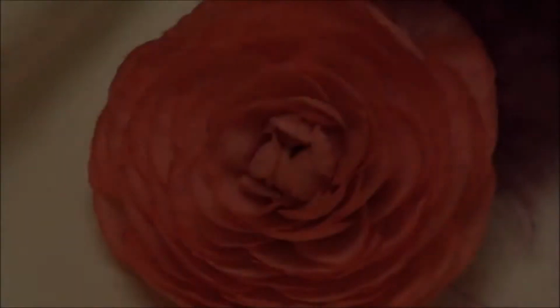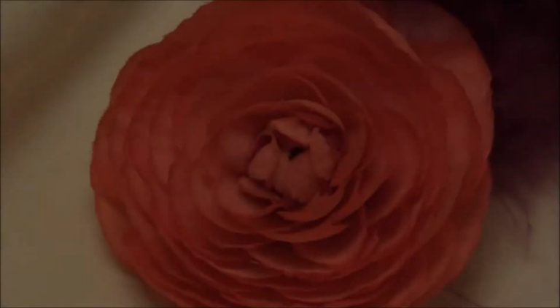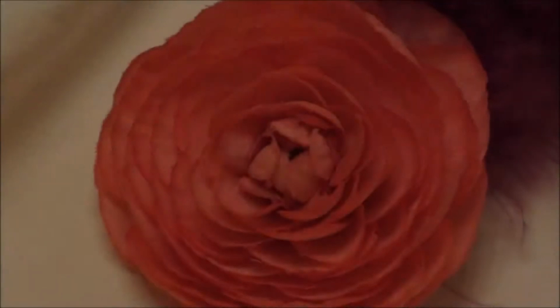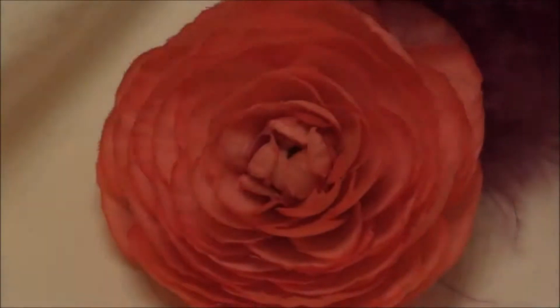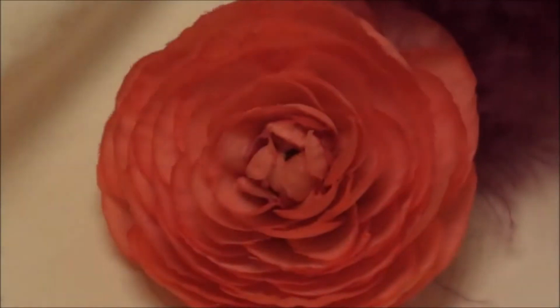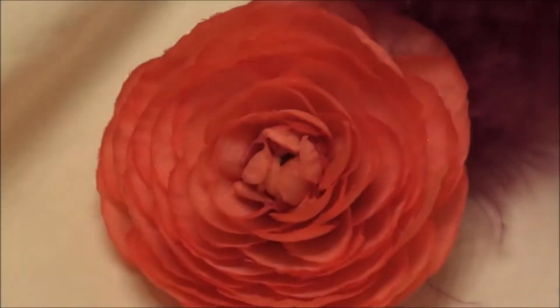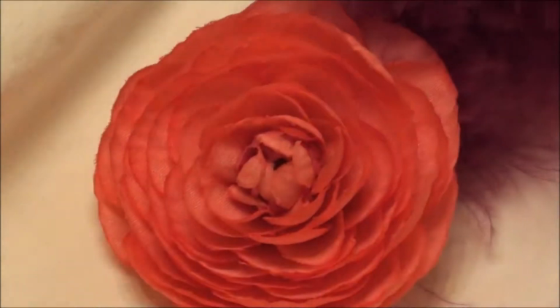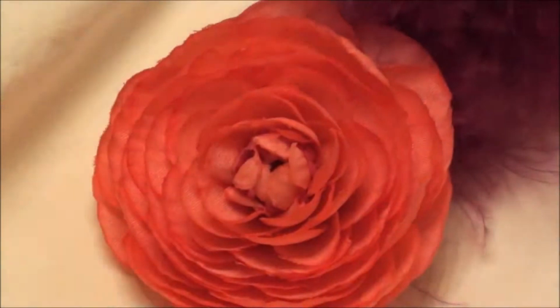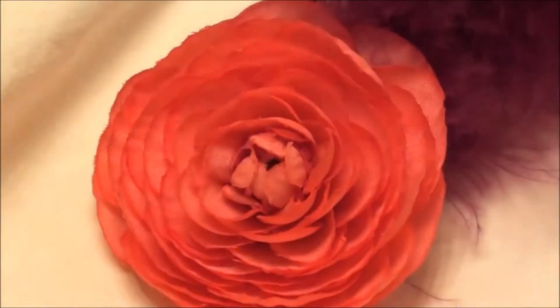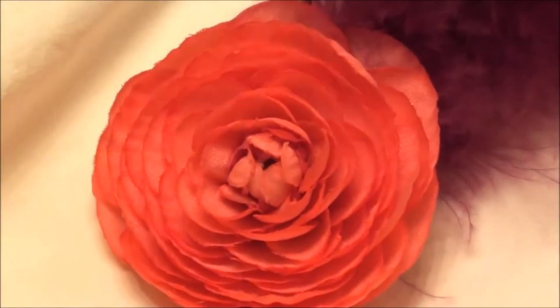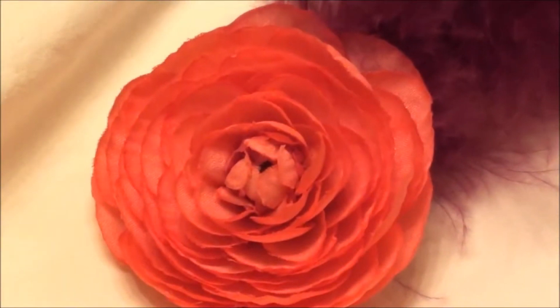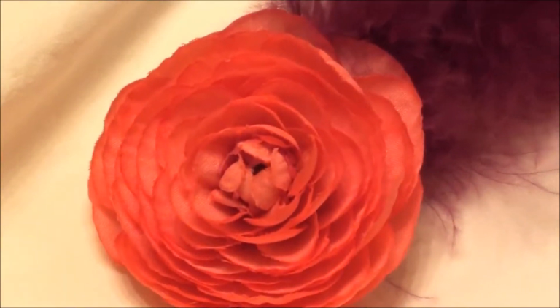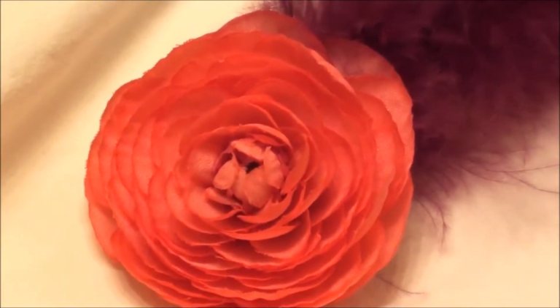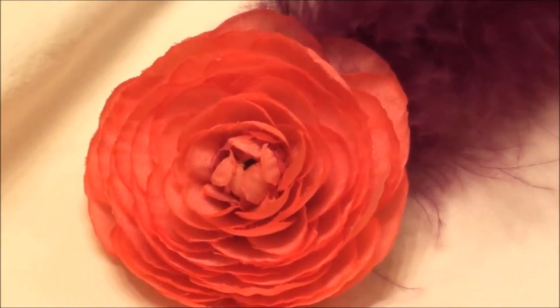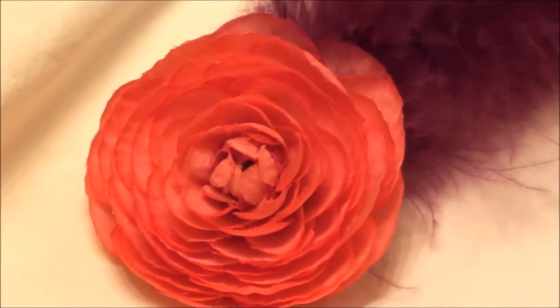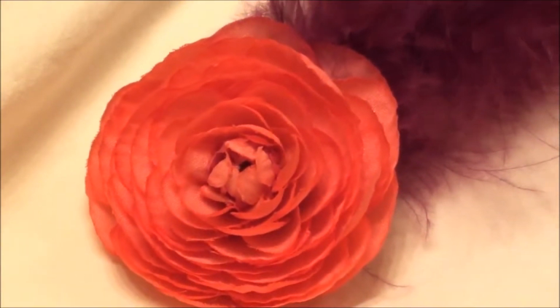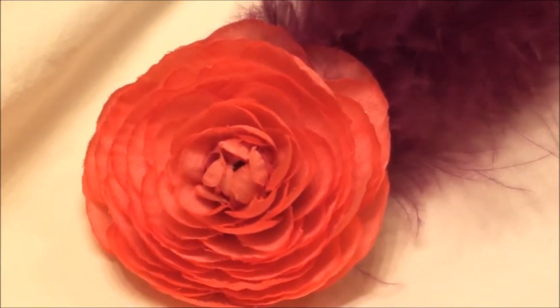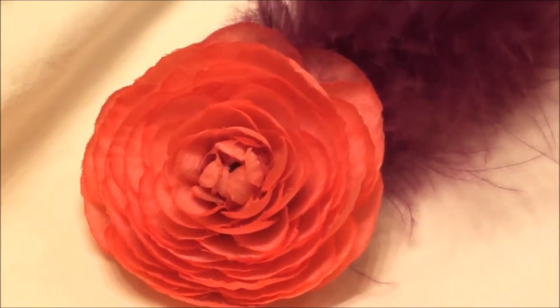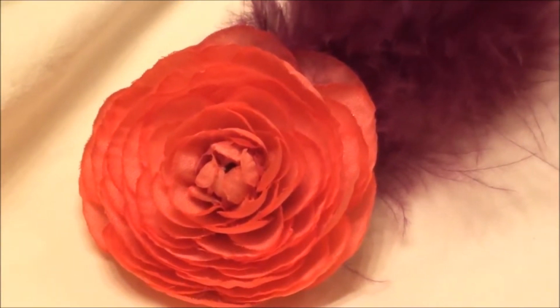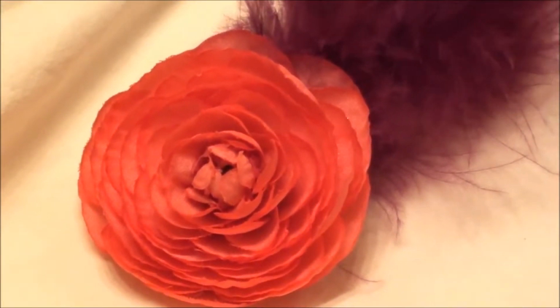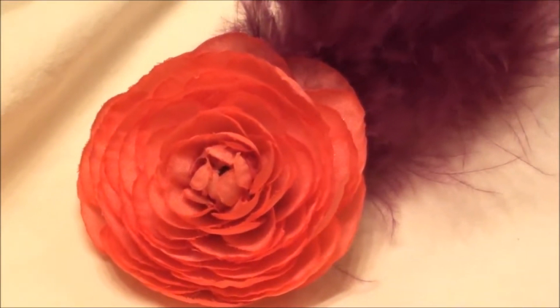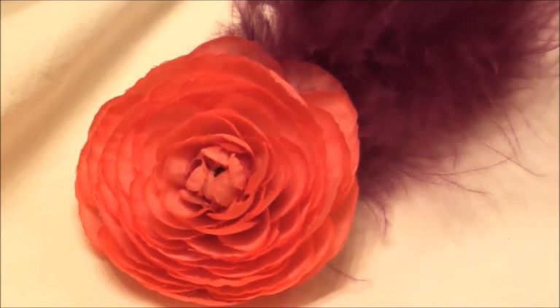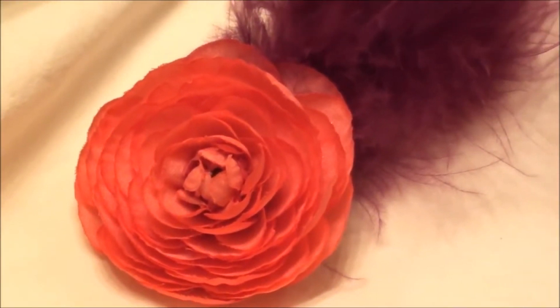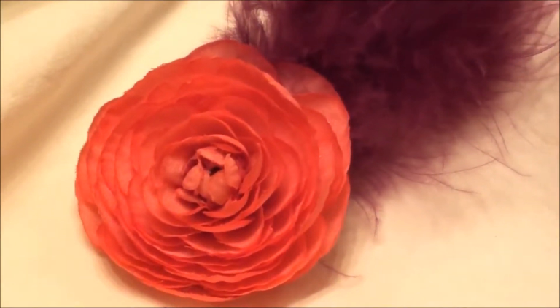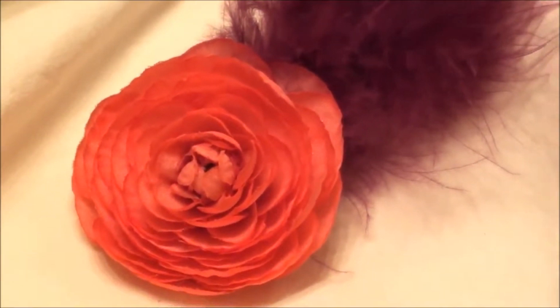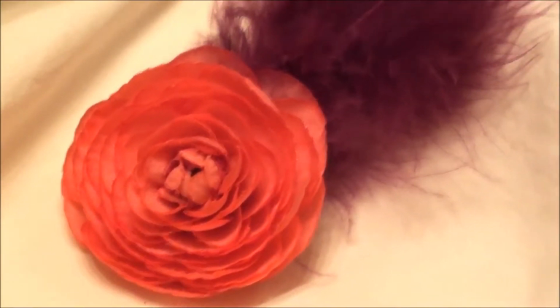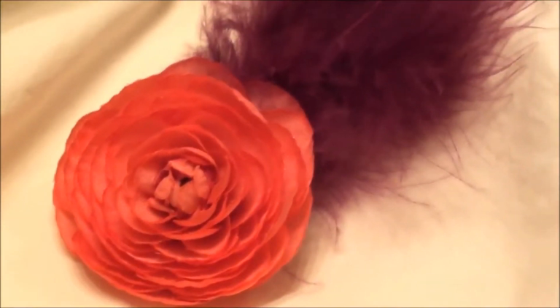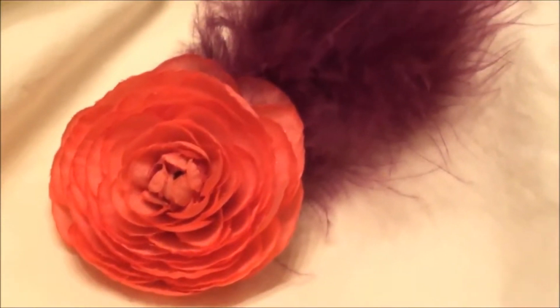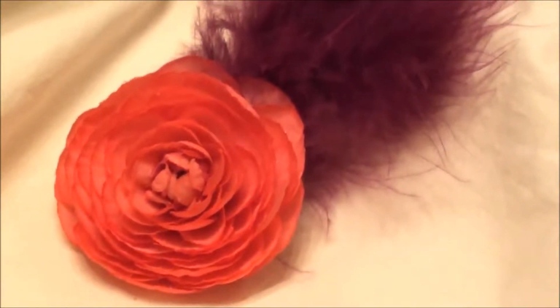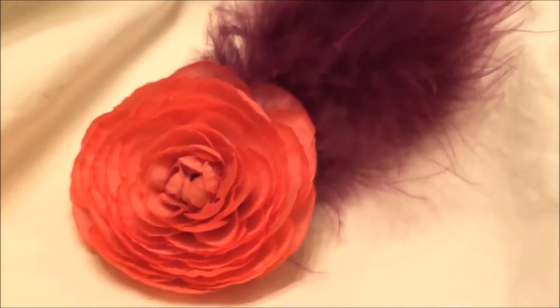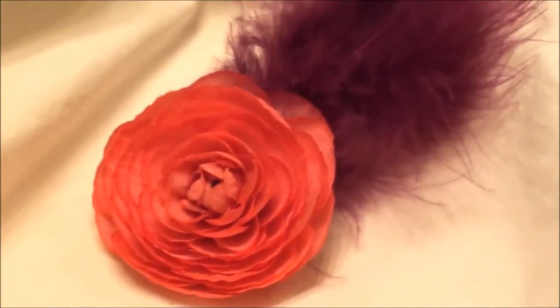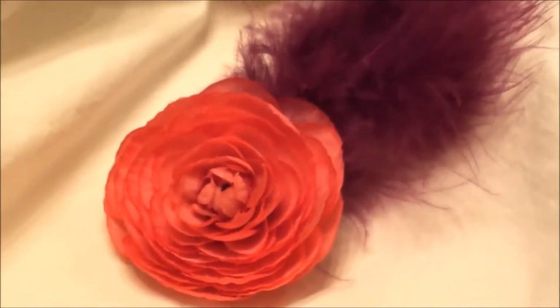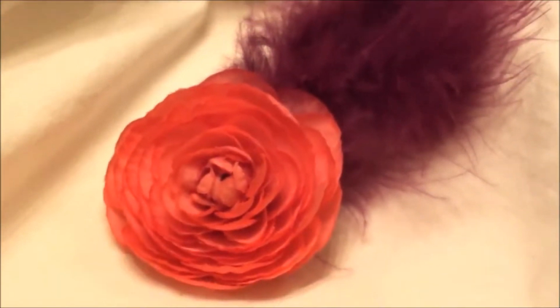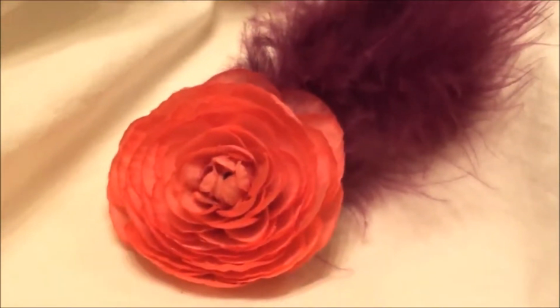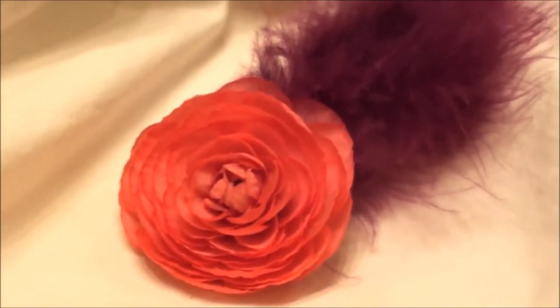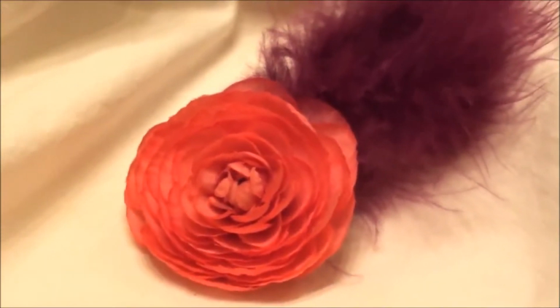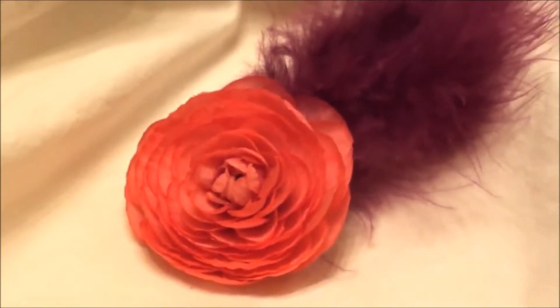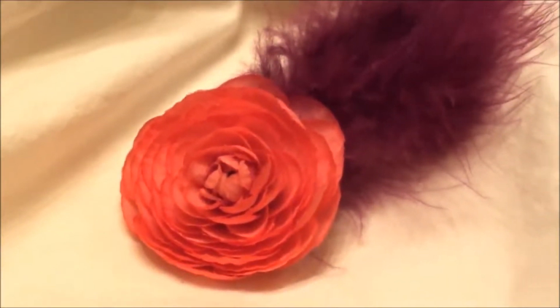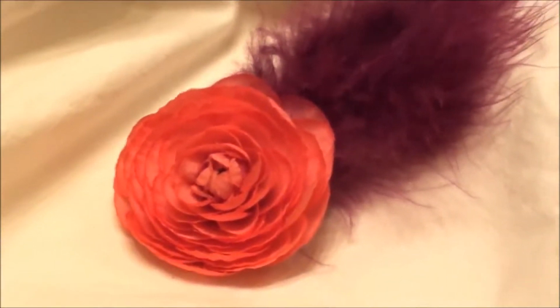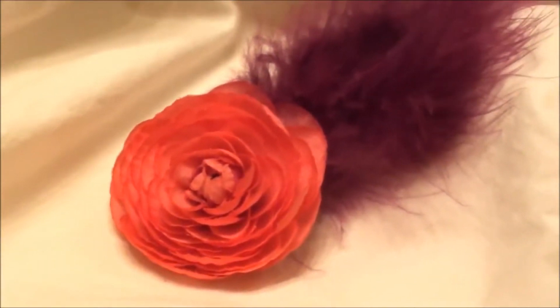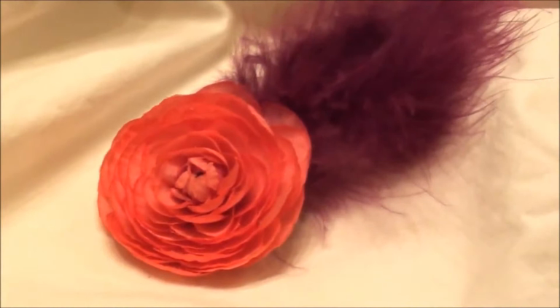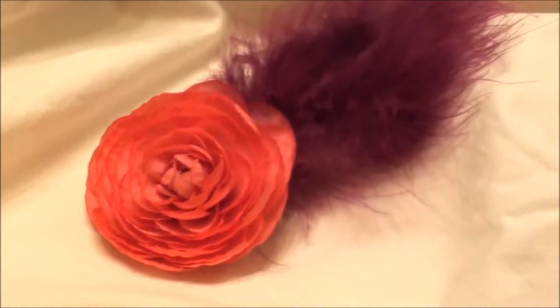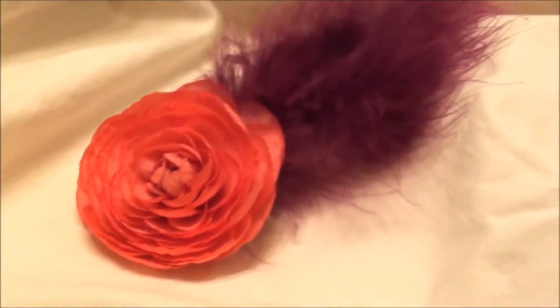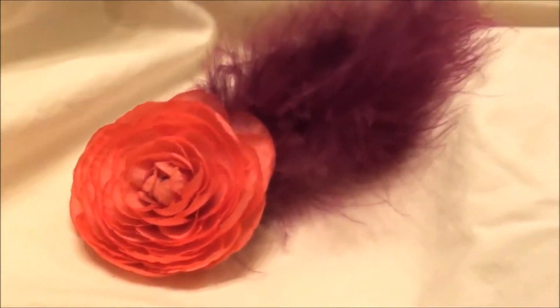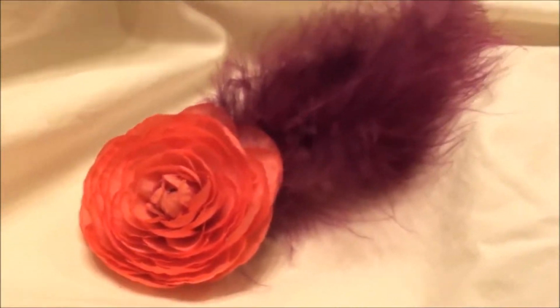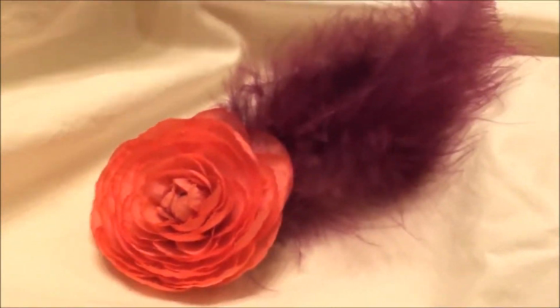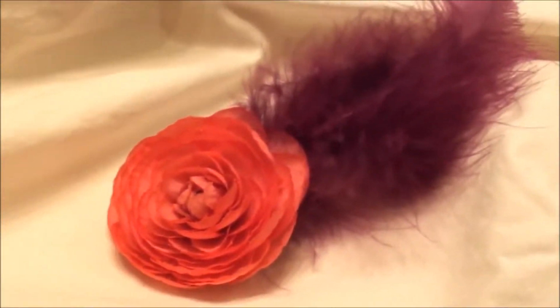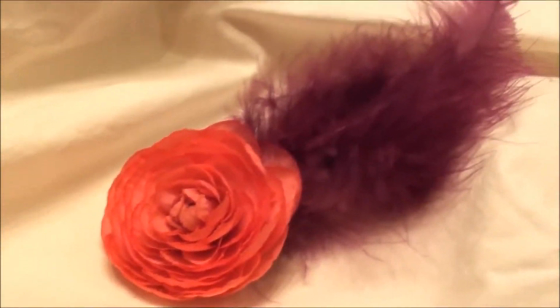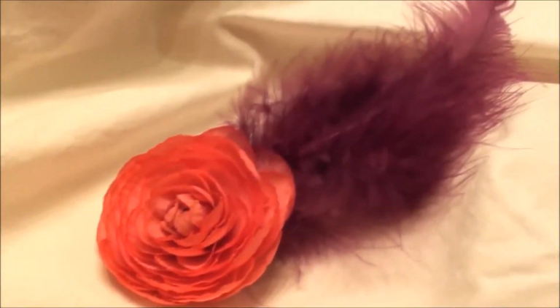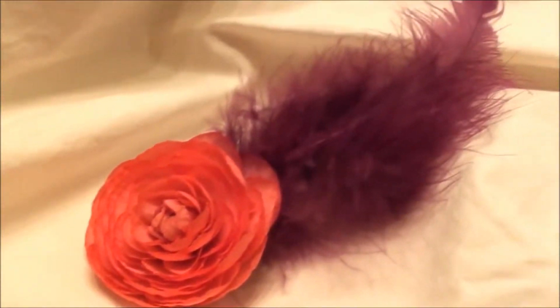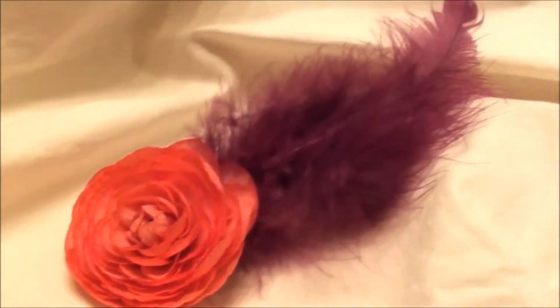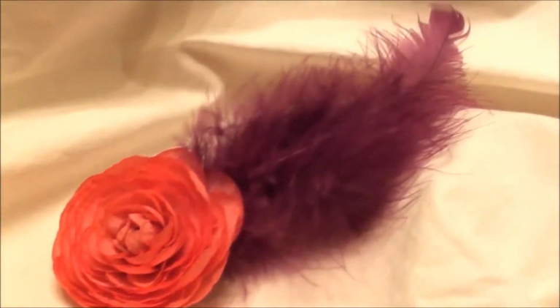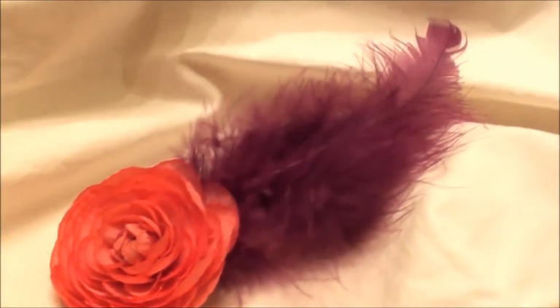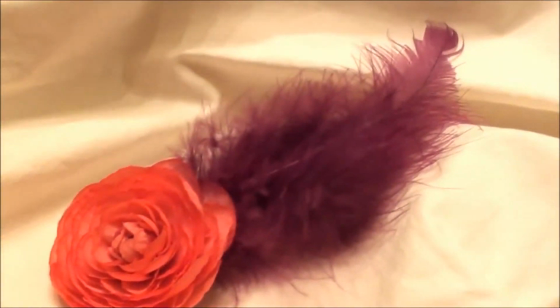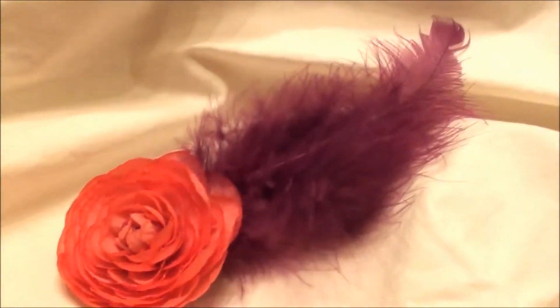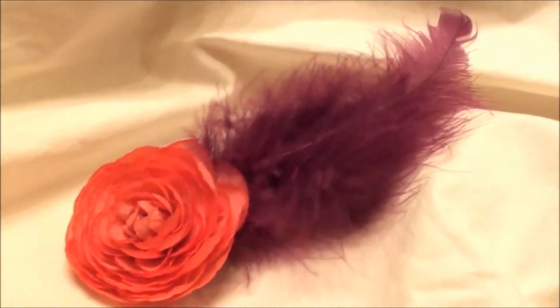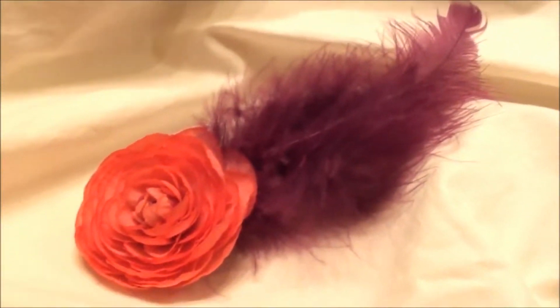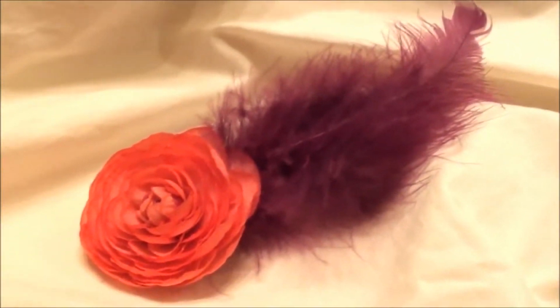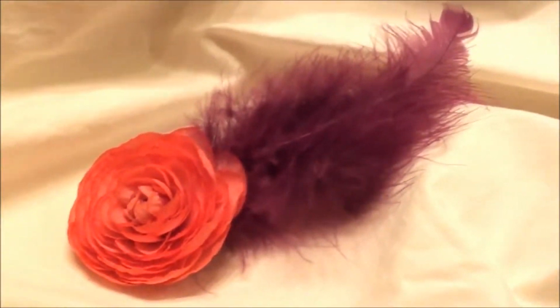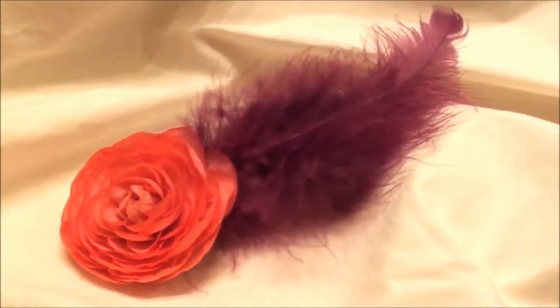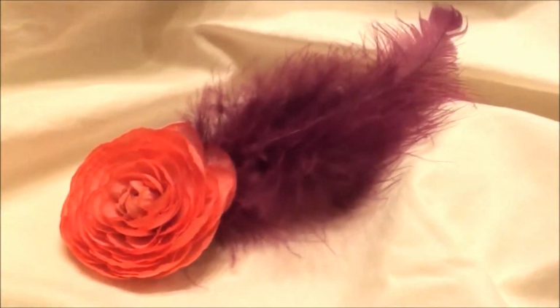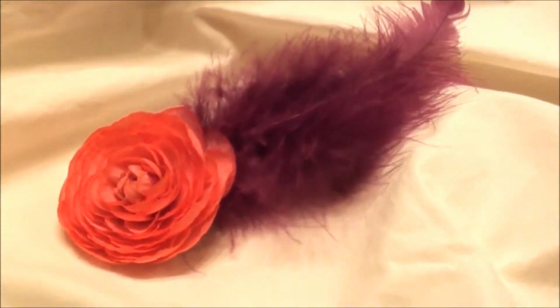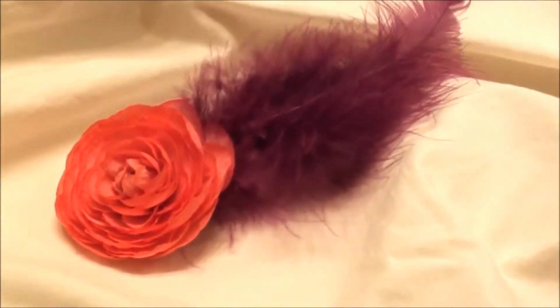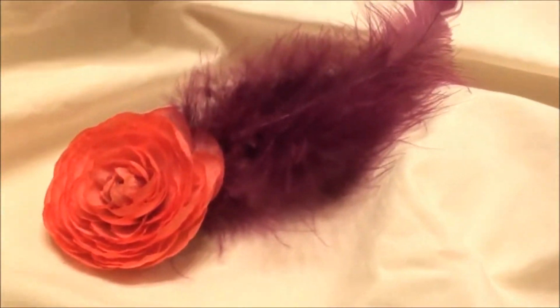Hey everyone, Flowers by T. Just wanted to show you this flower hair accessory. If you like flower accessories like I do, you're going to love this one.